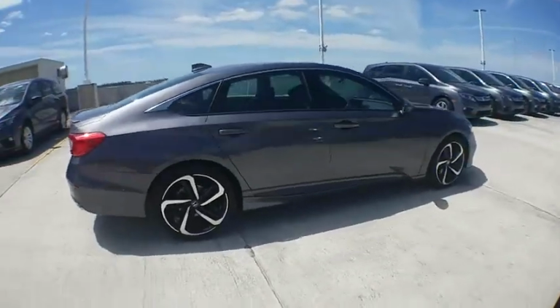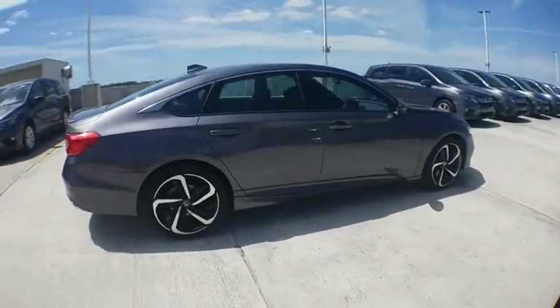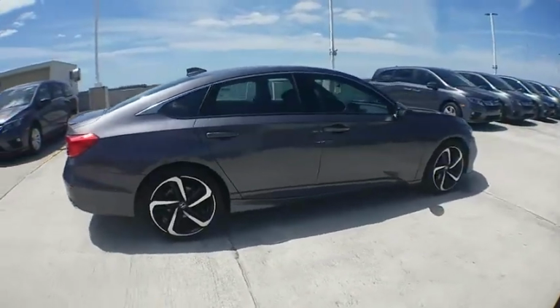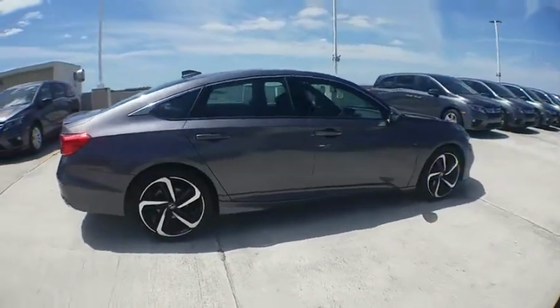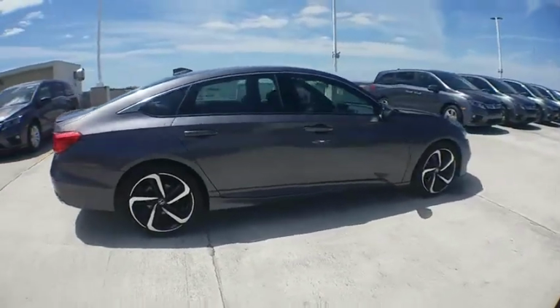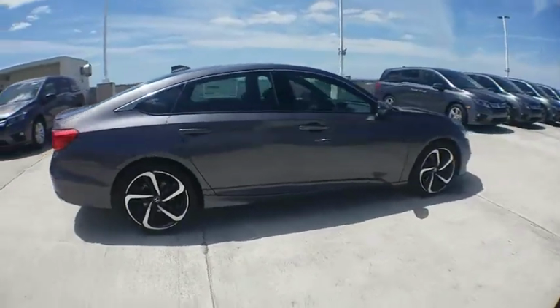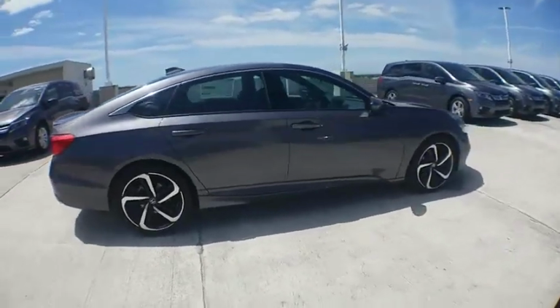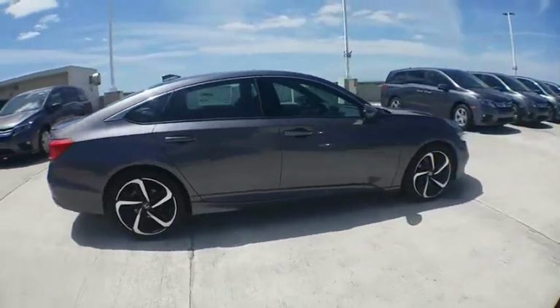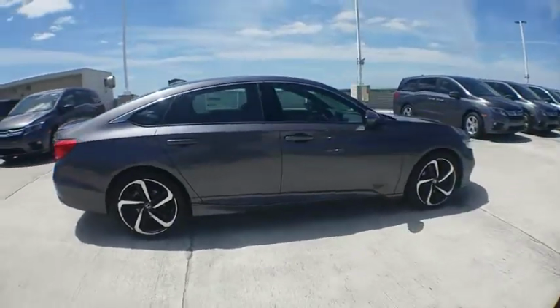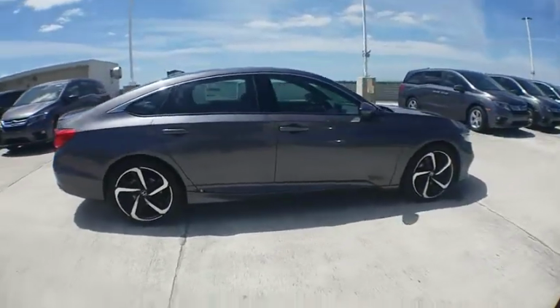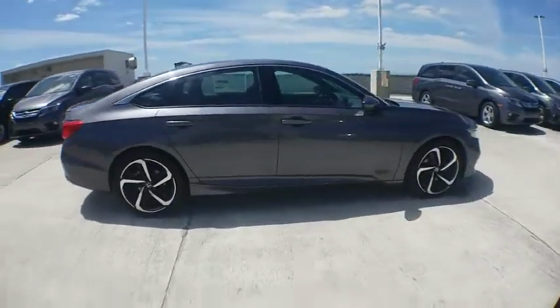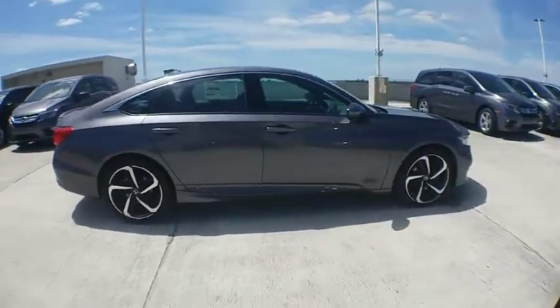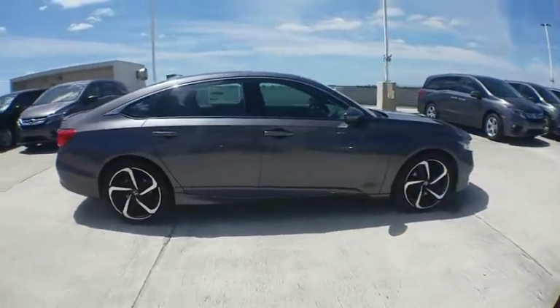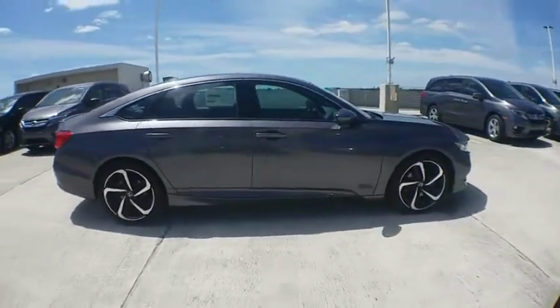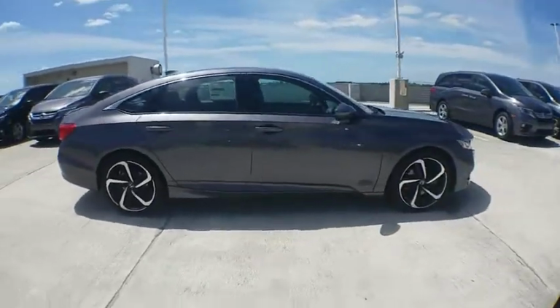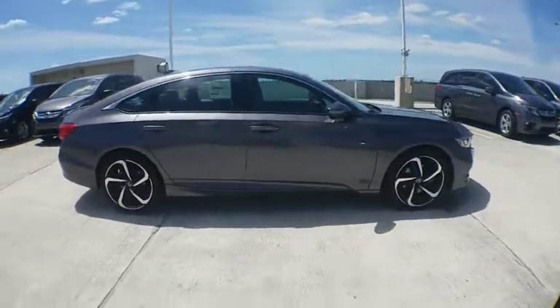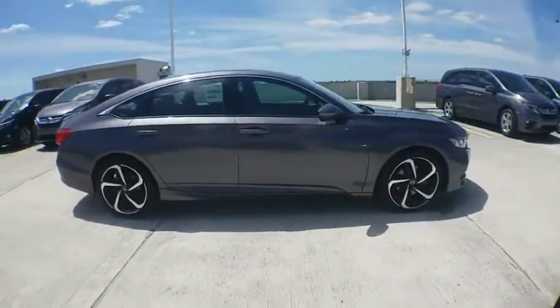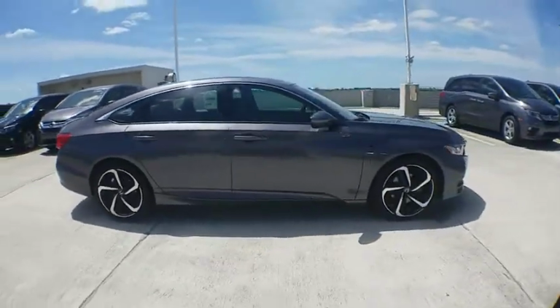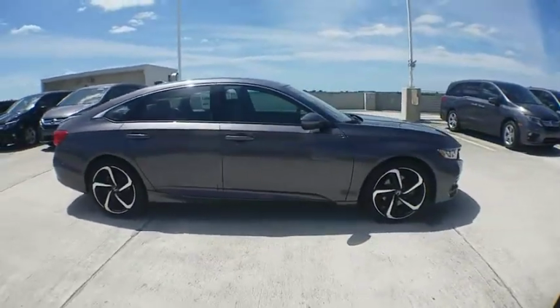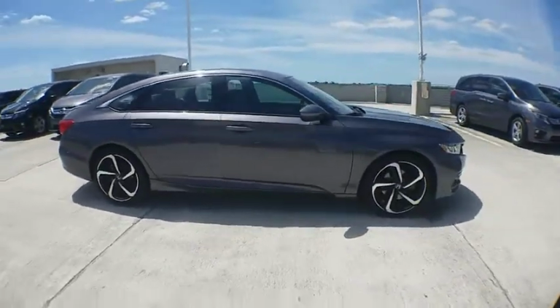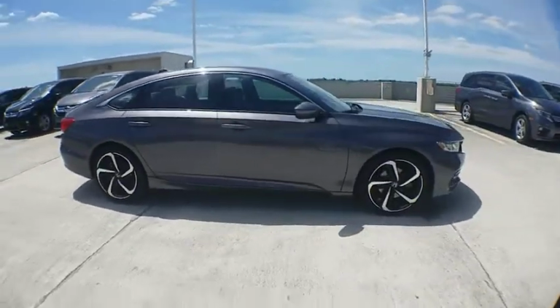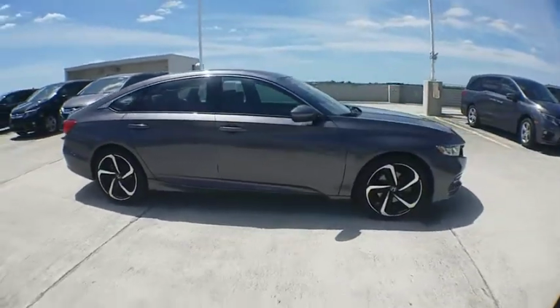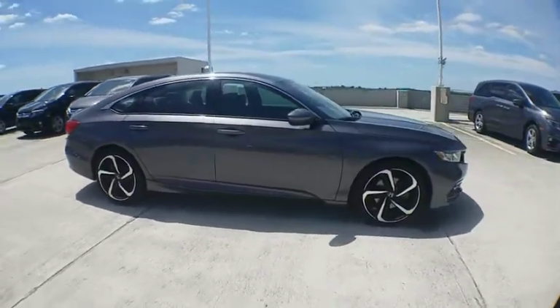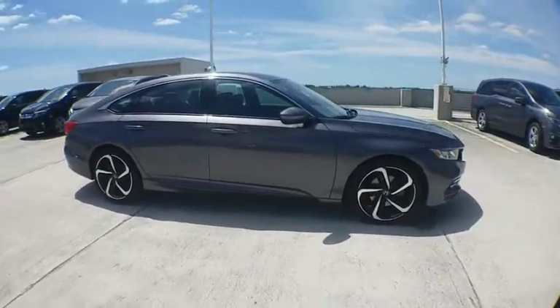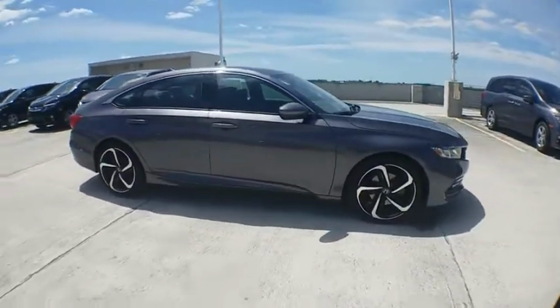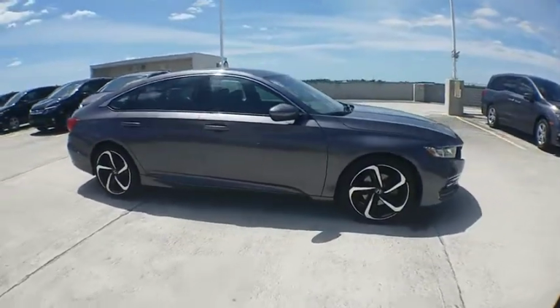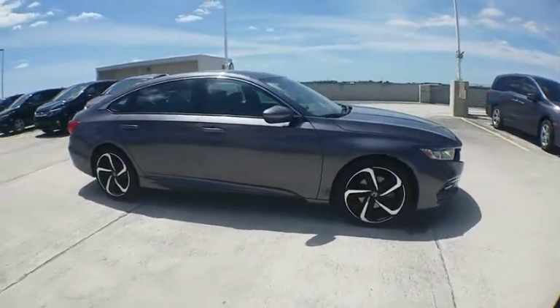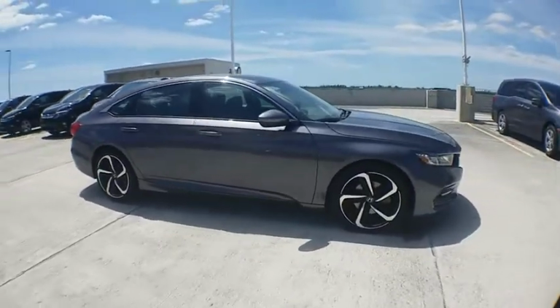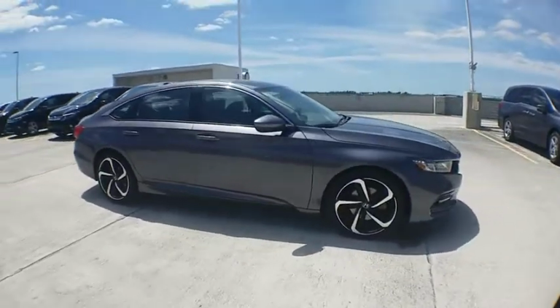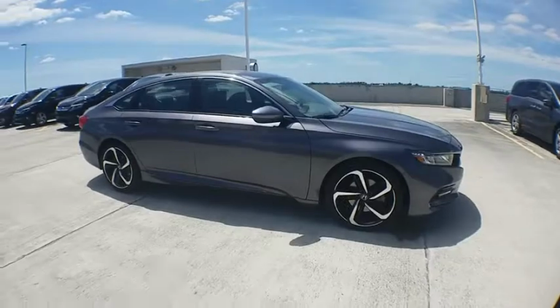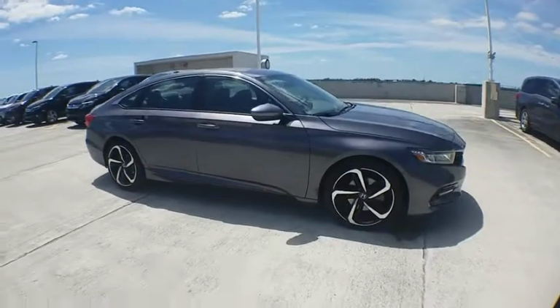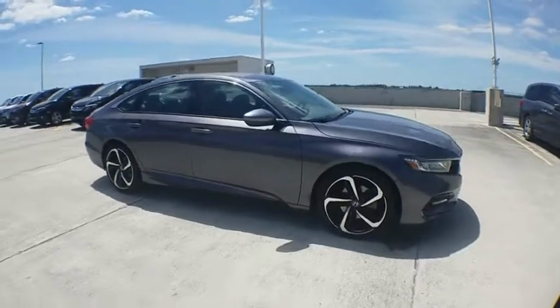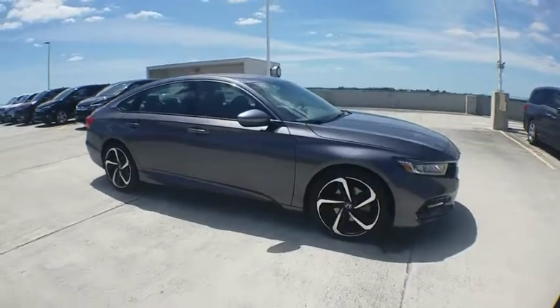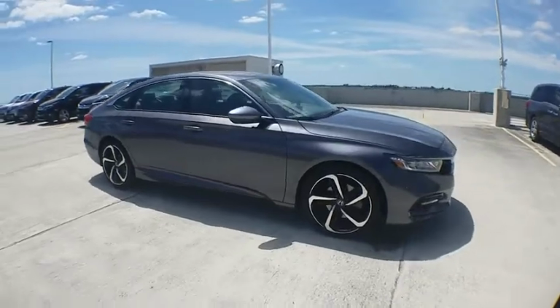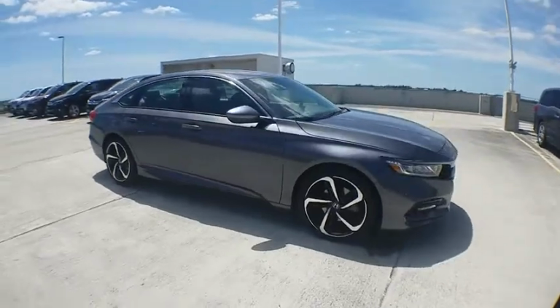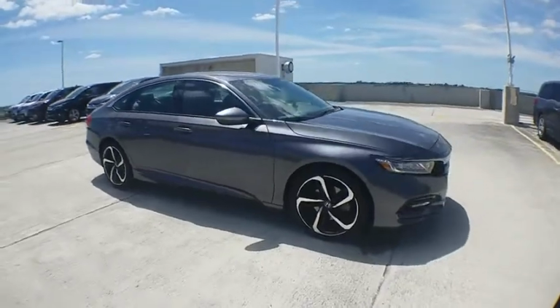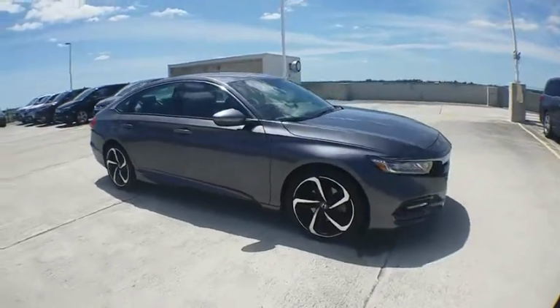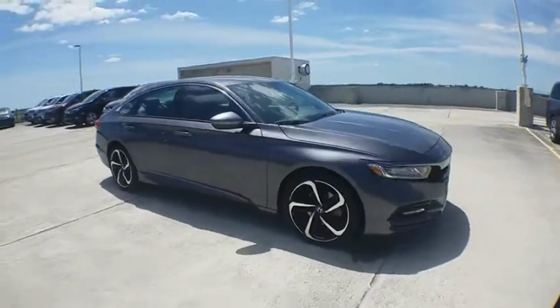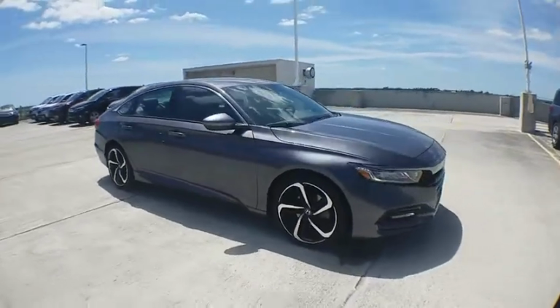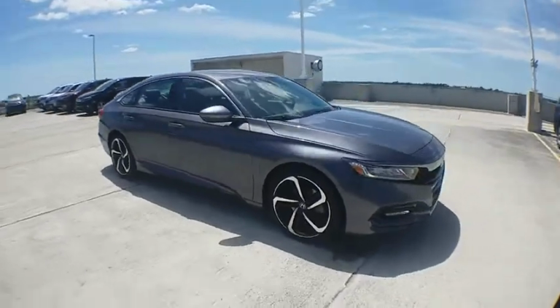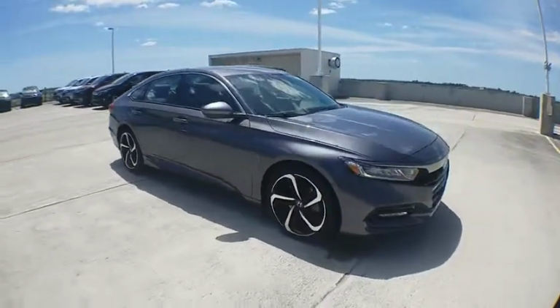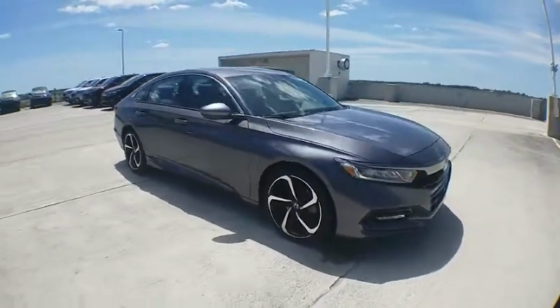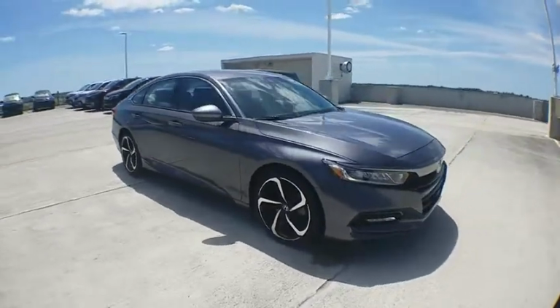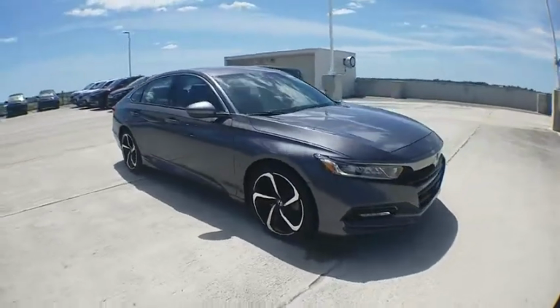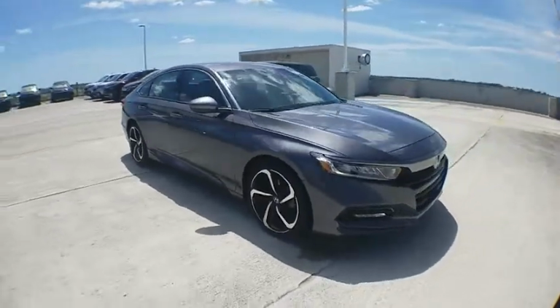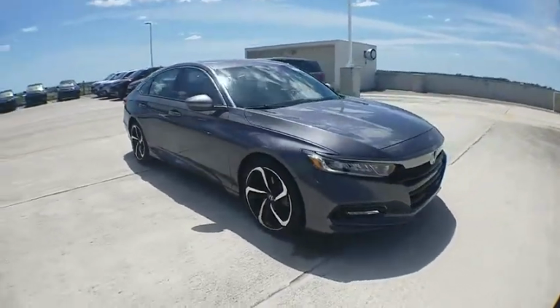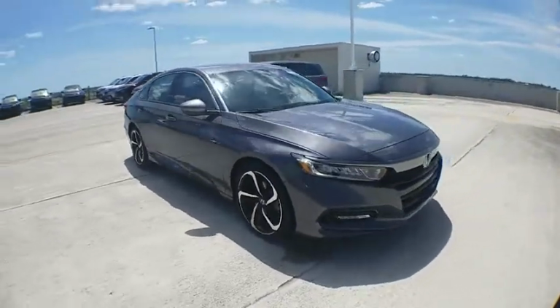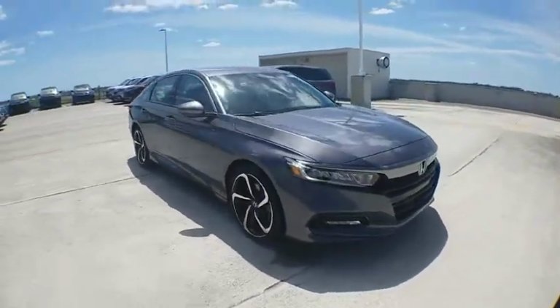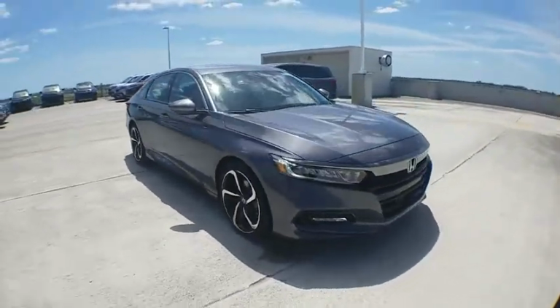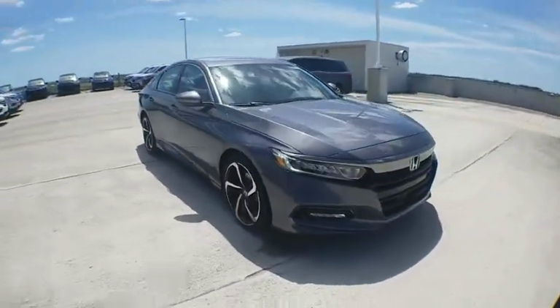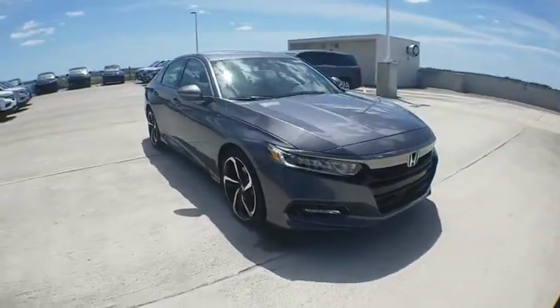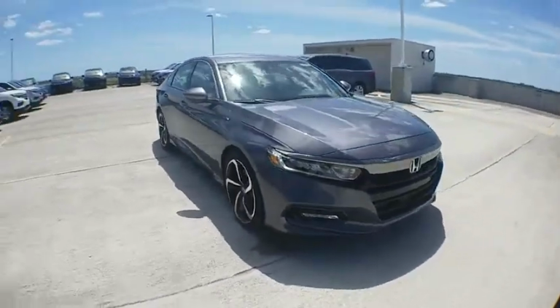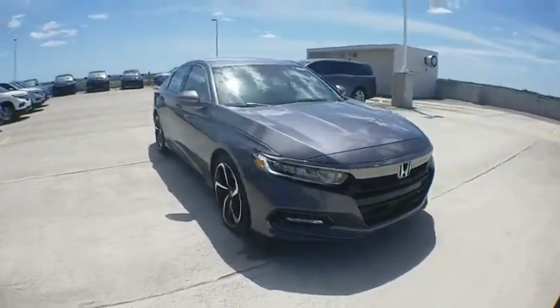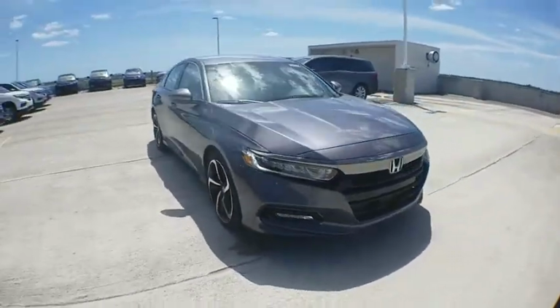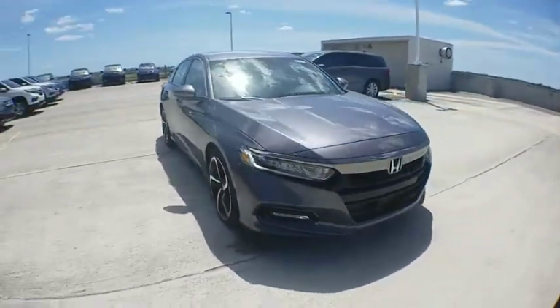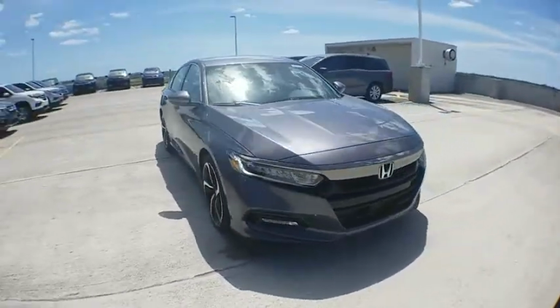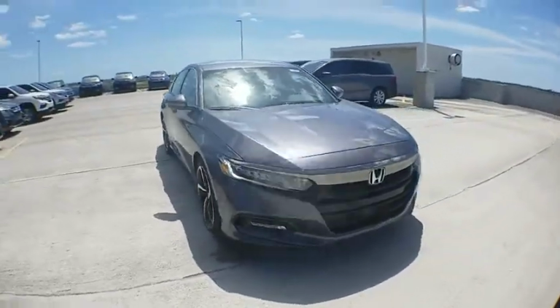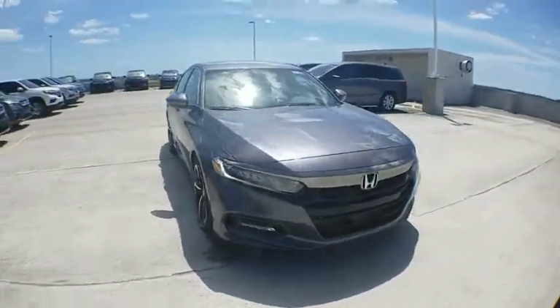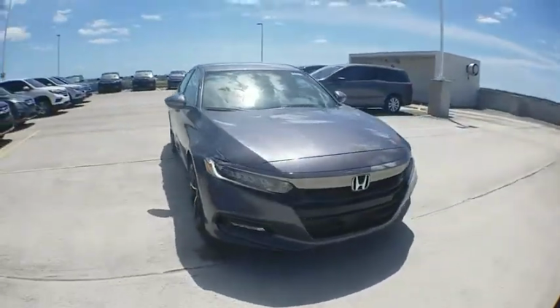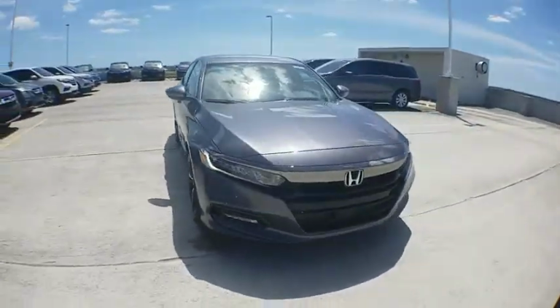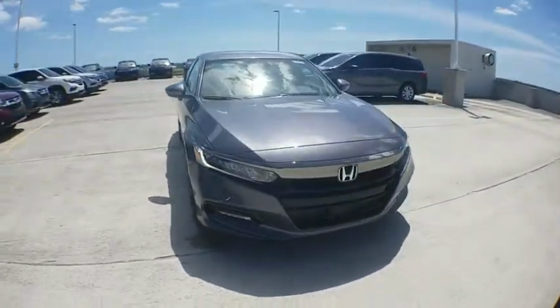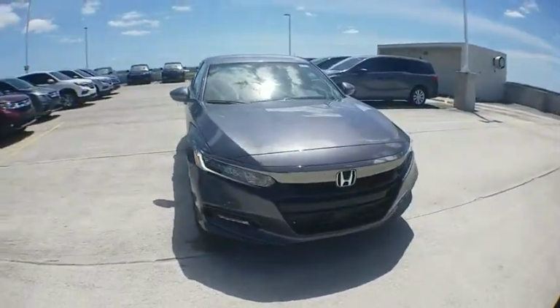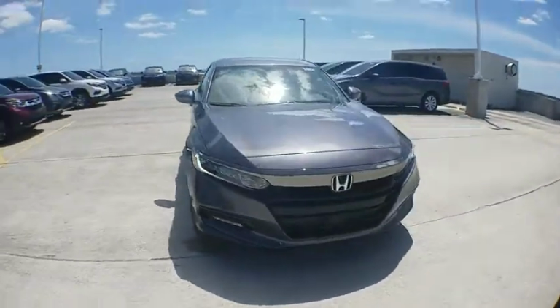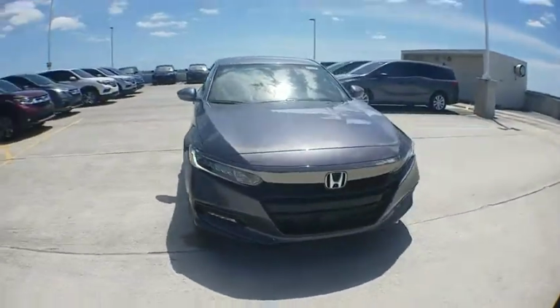Four-piece floor mat set. This isn't just a vehicle, it's an experience. So stop in for a test drive today.